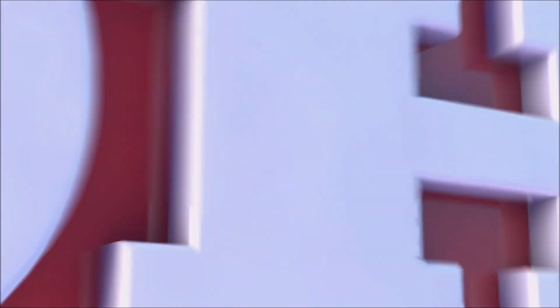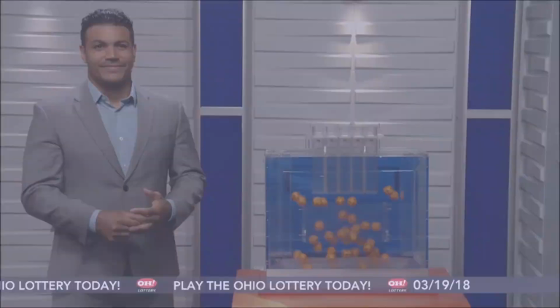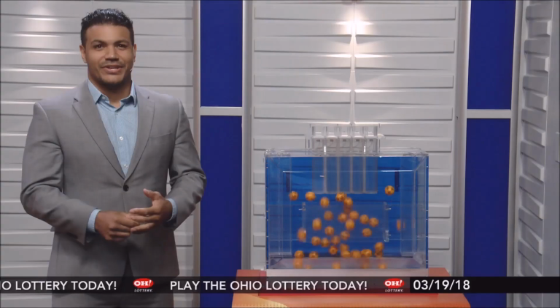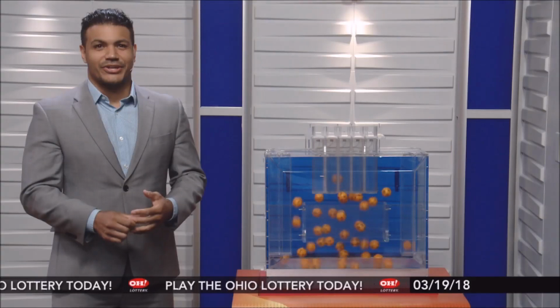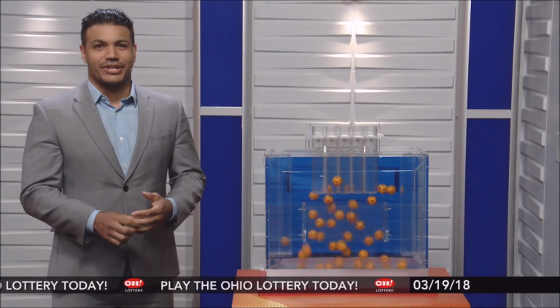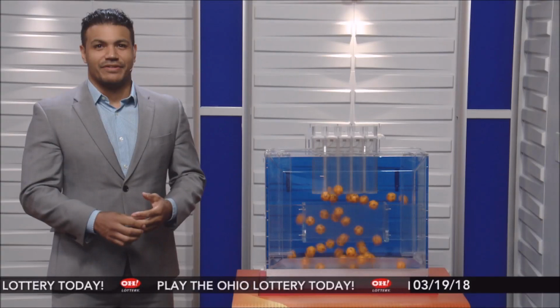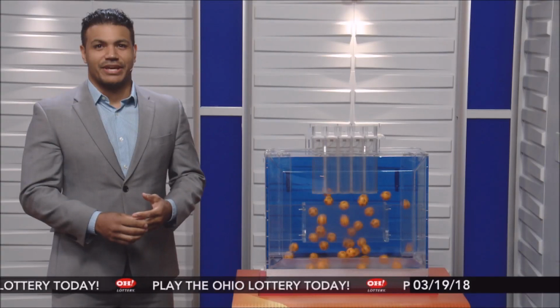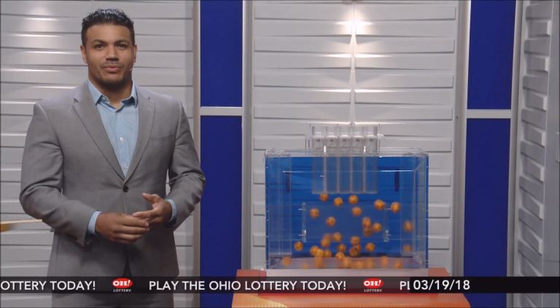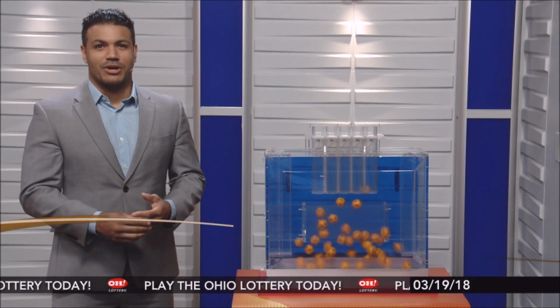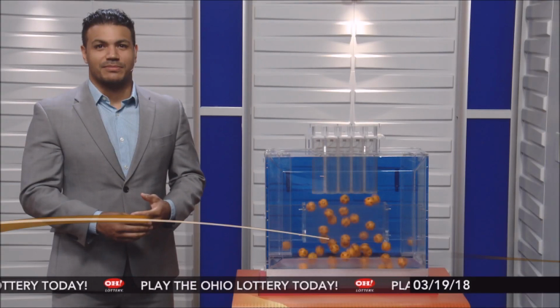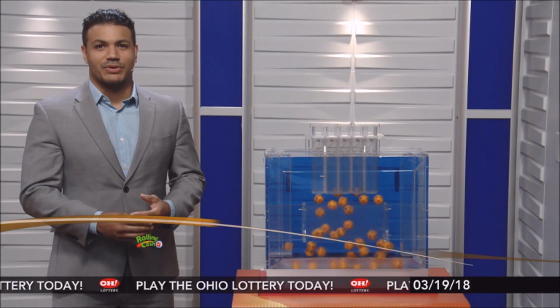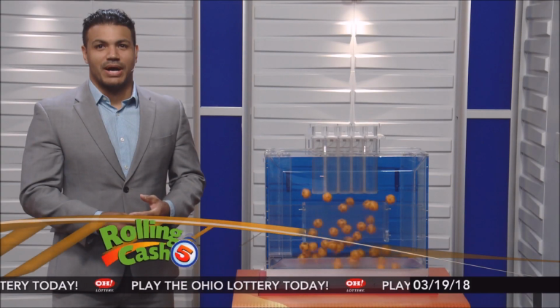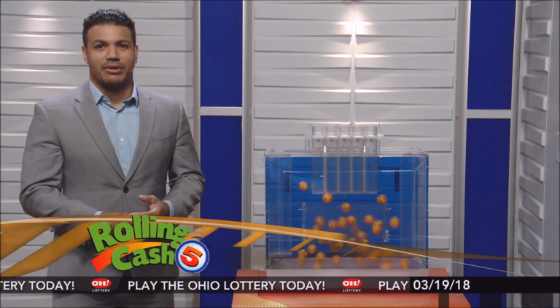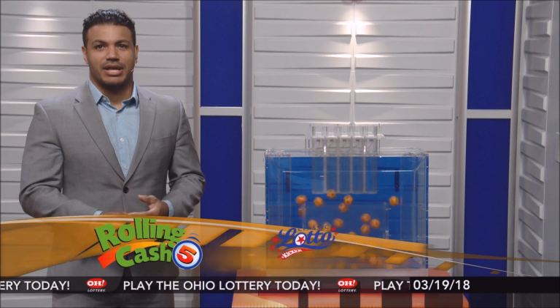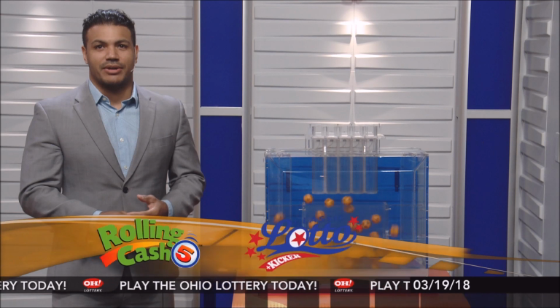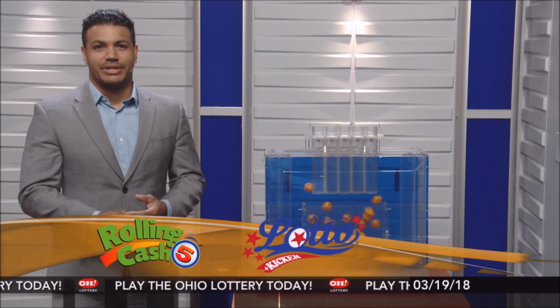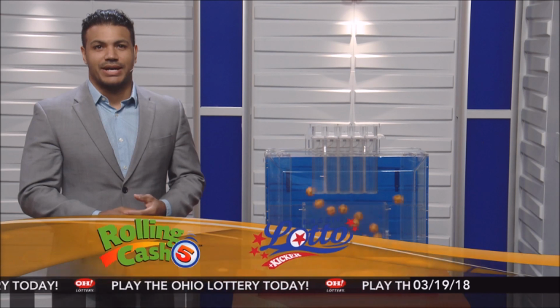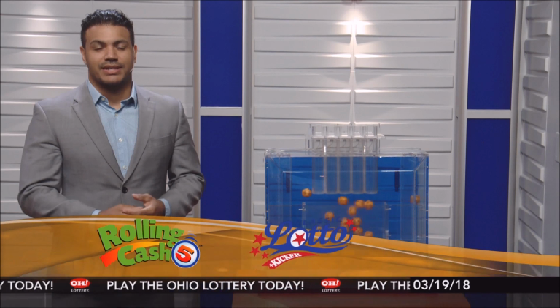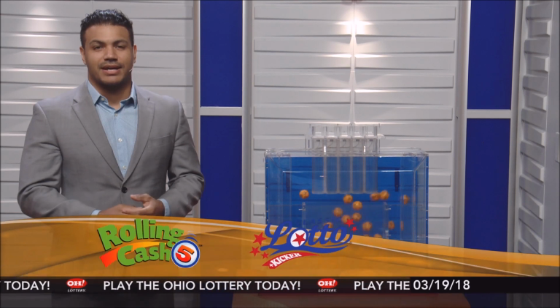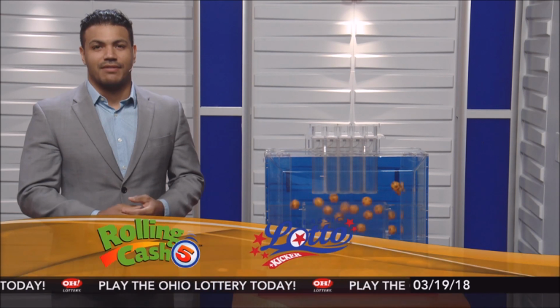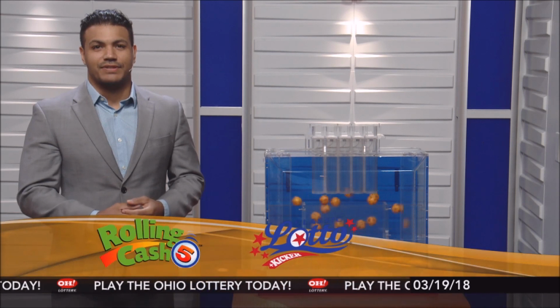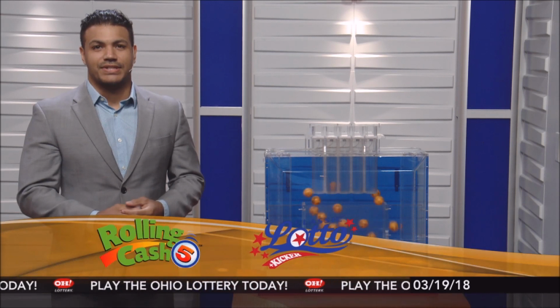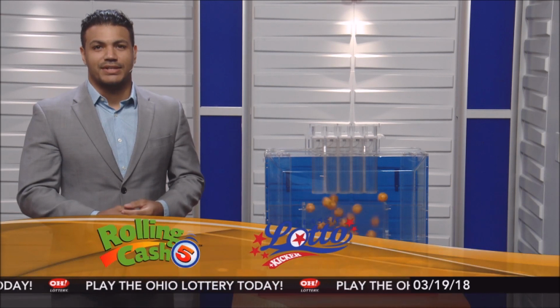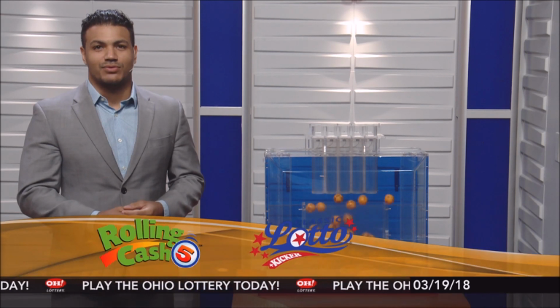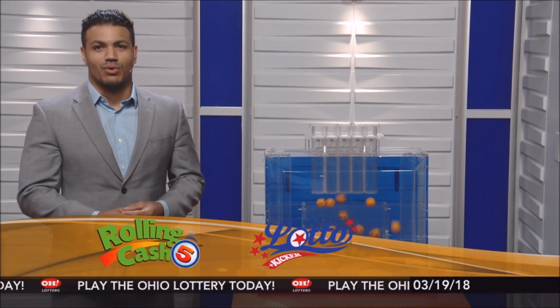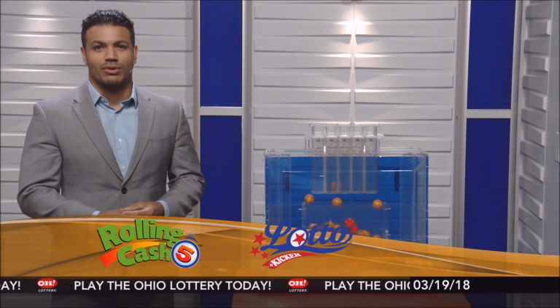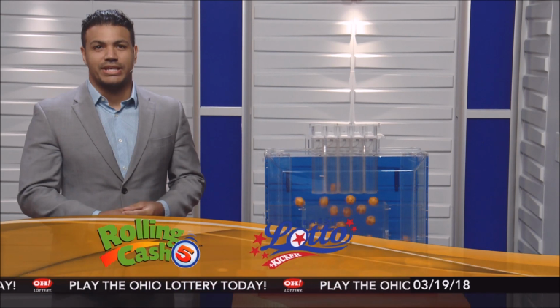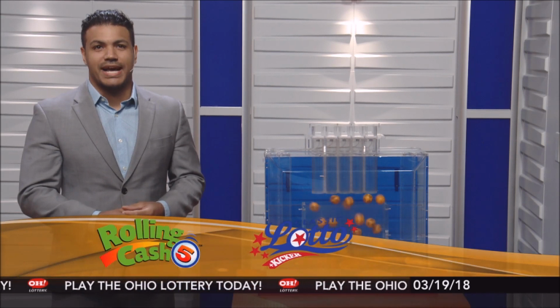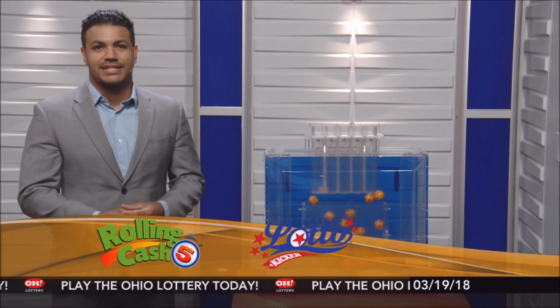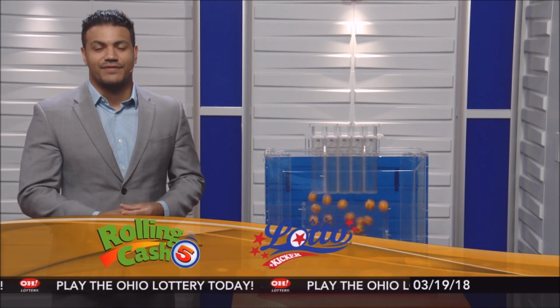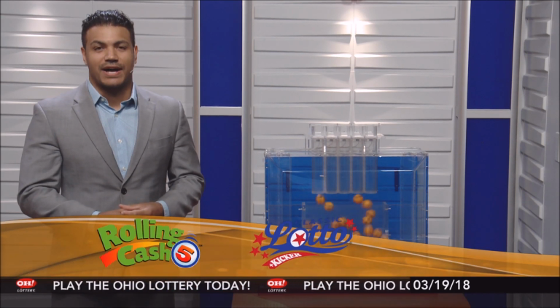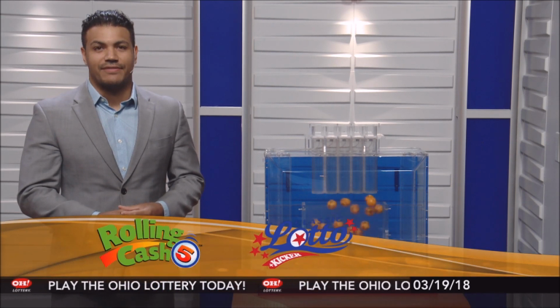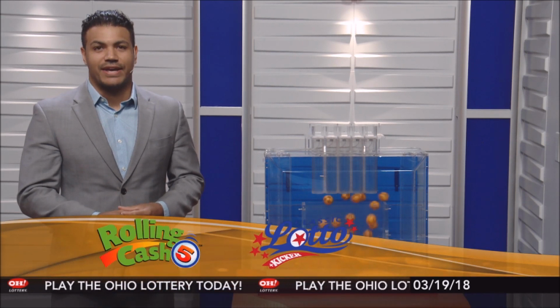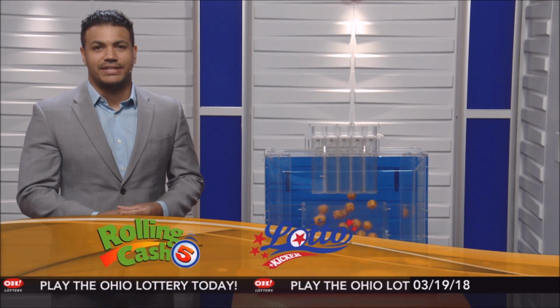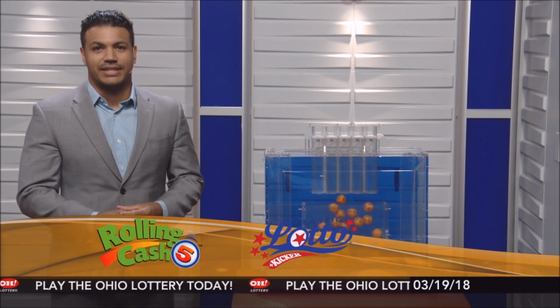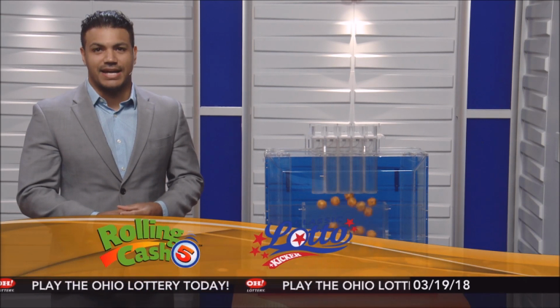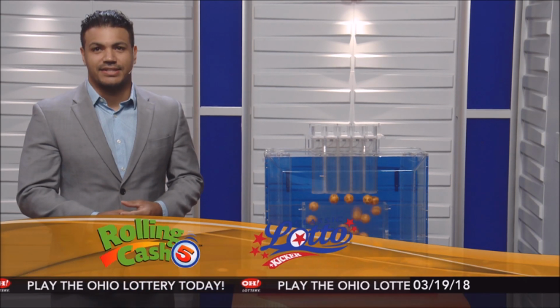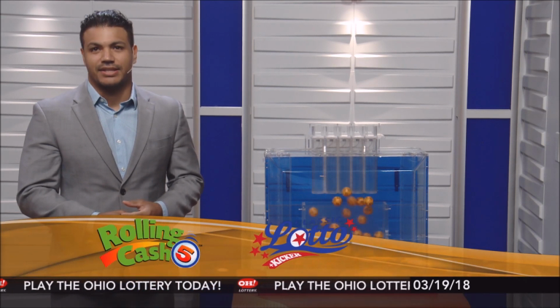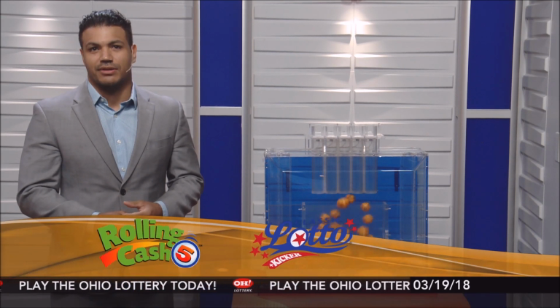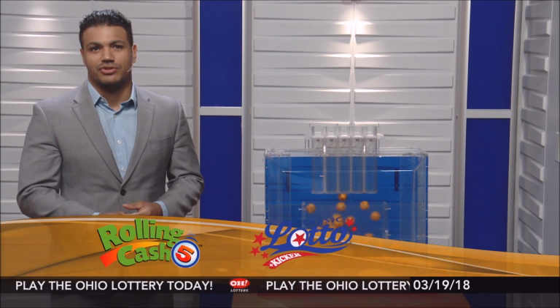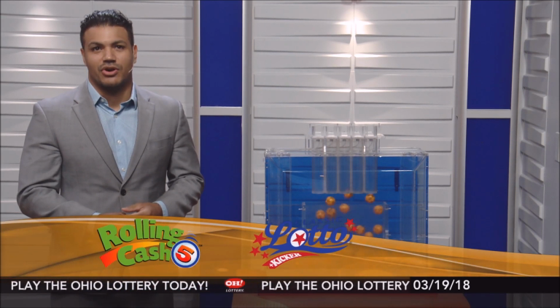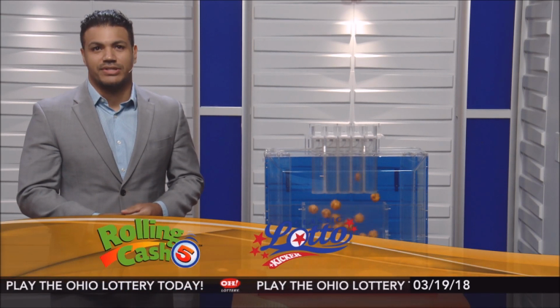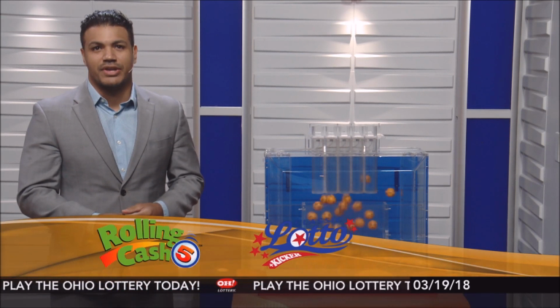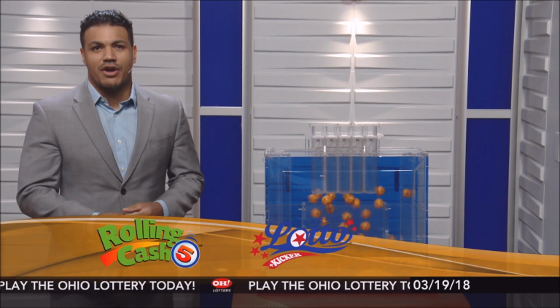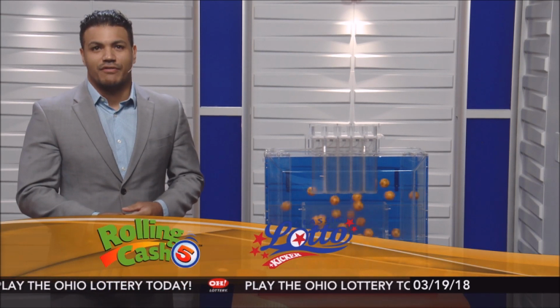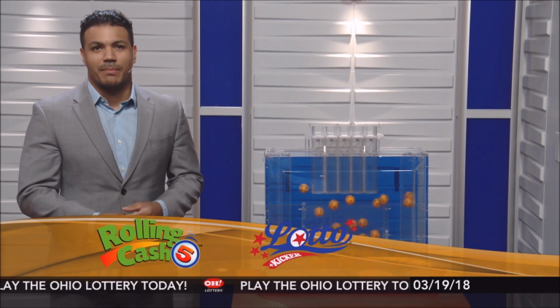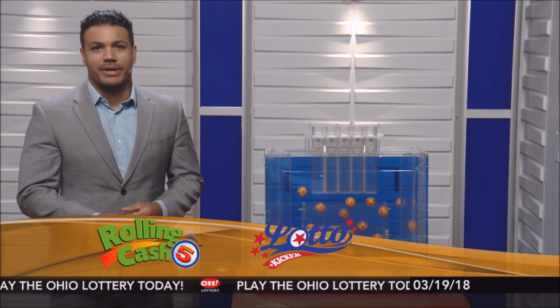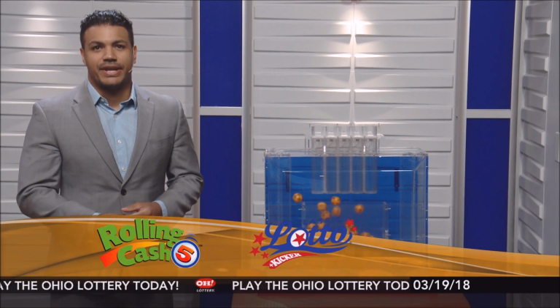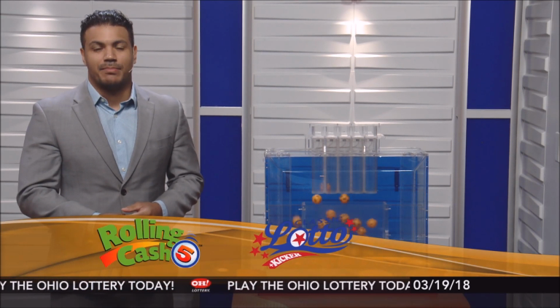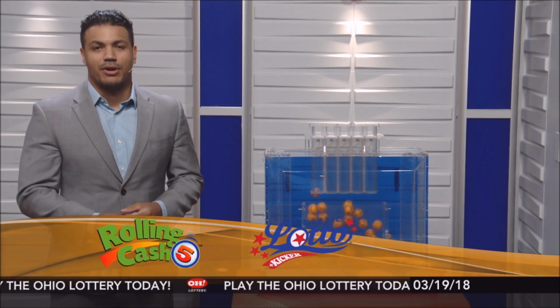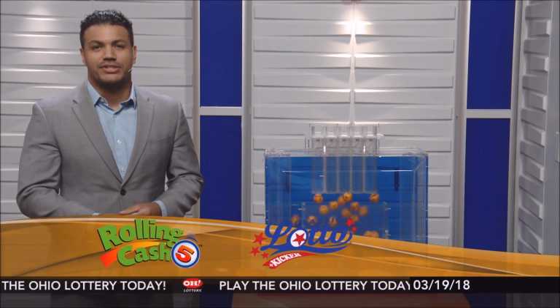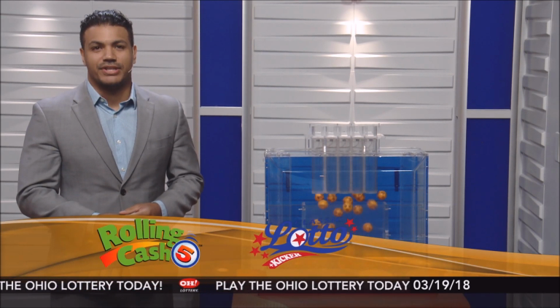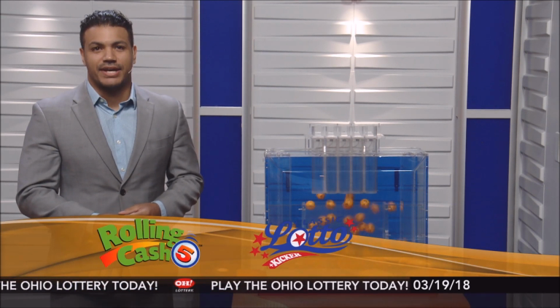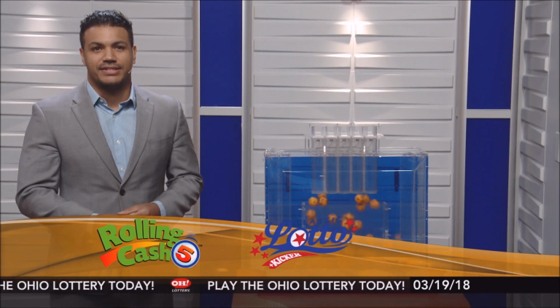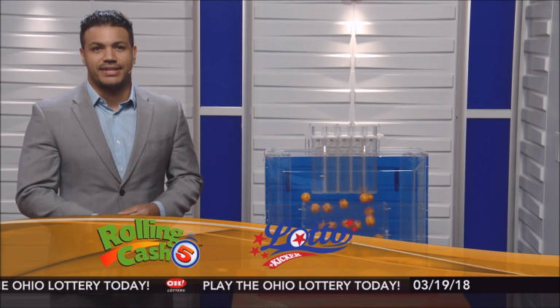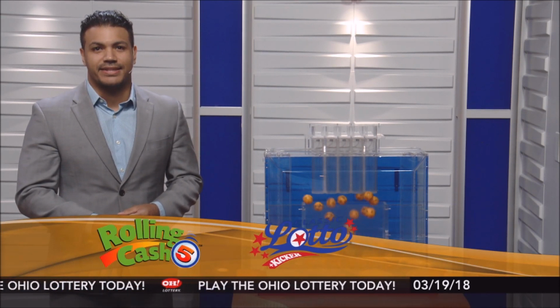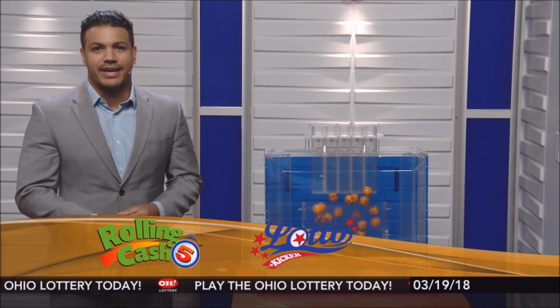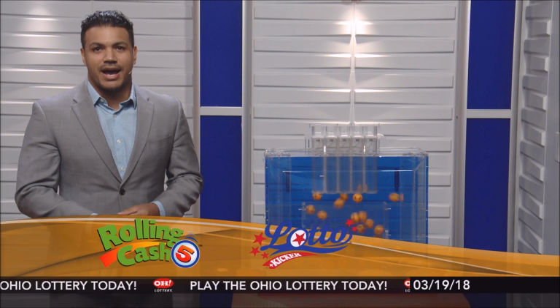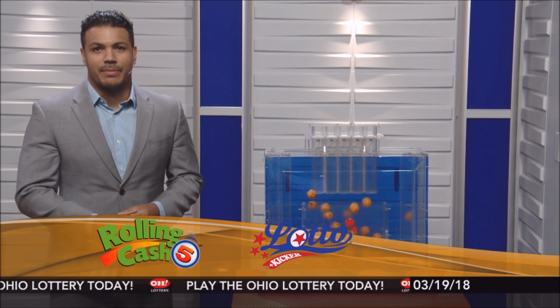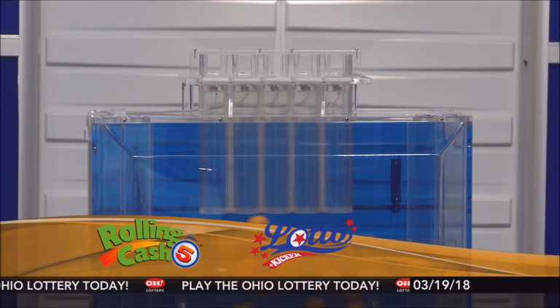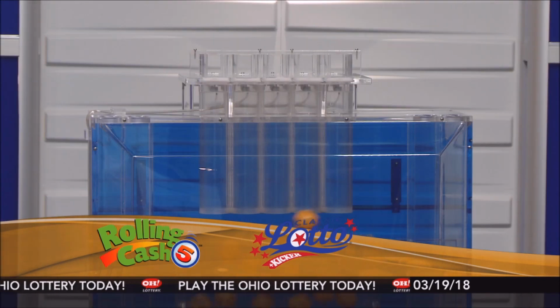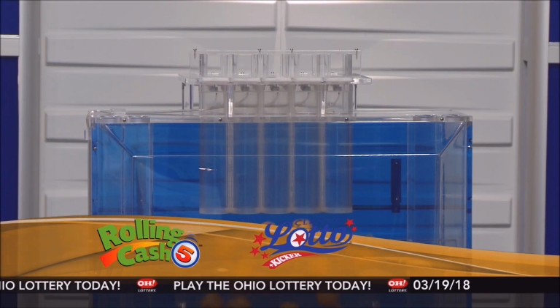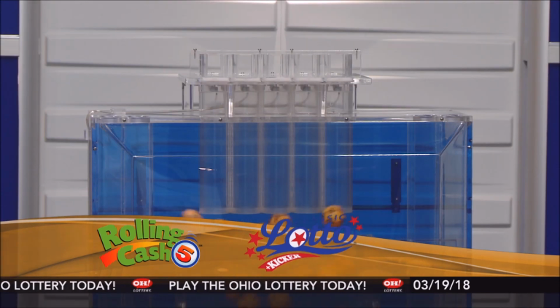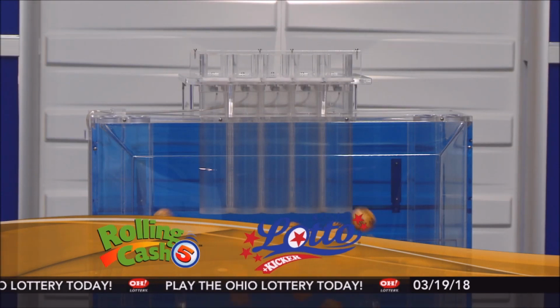Good evening and welcome to OhioLottery.com for tonight's Rolling Cash 5 and Classic Lotto drawings for Monday, March the 19th. I'm Eric Parks.